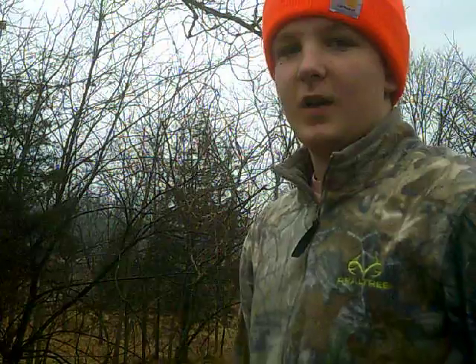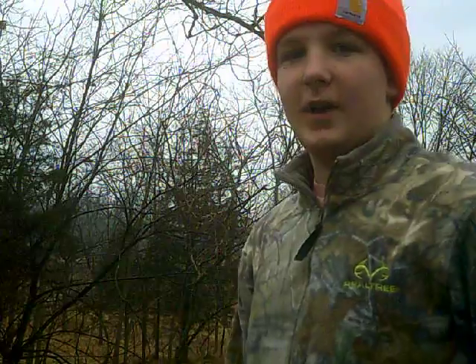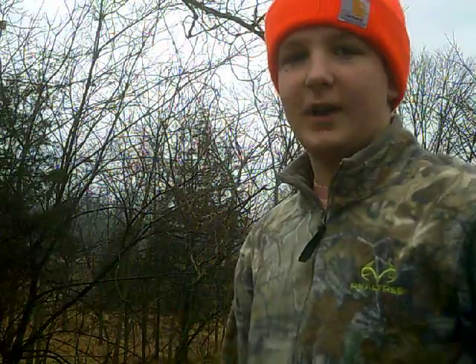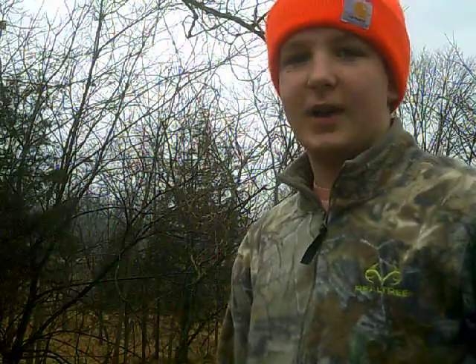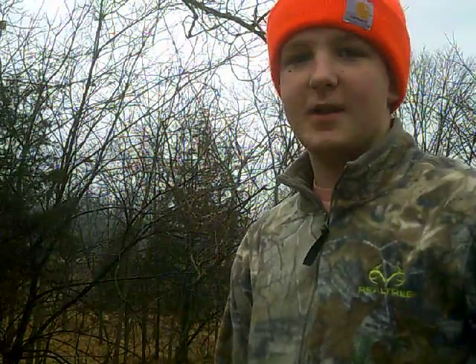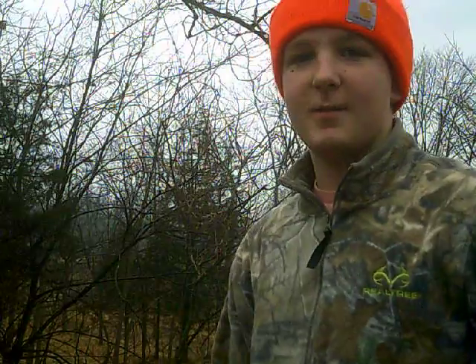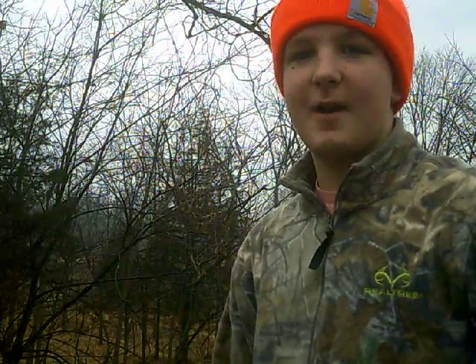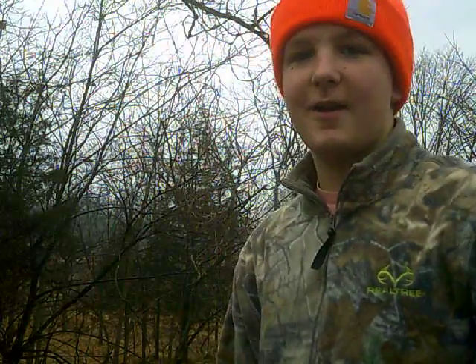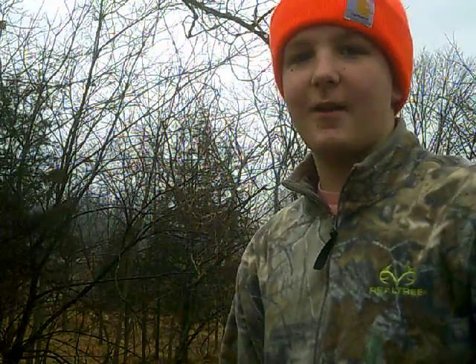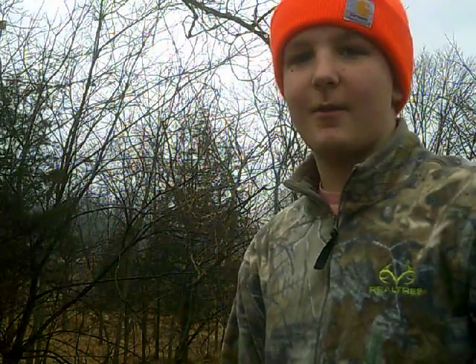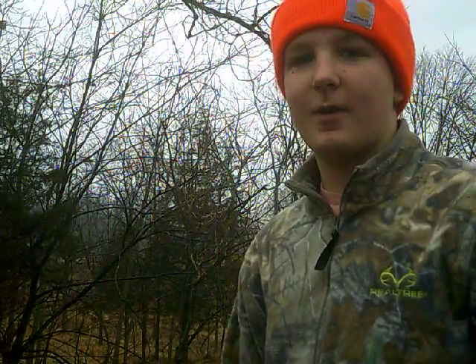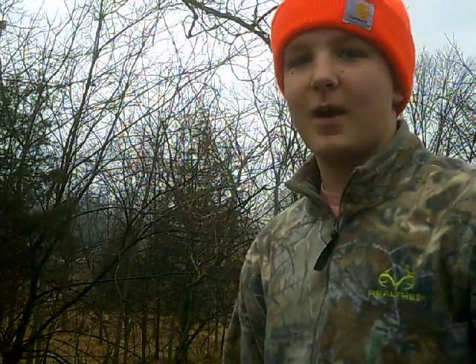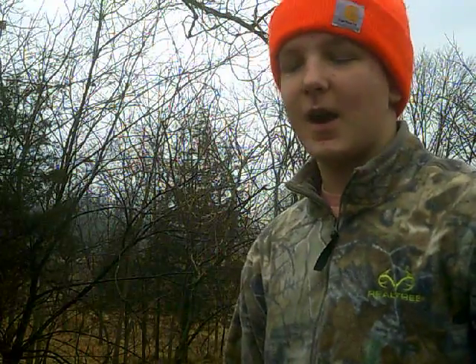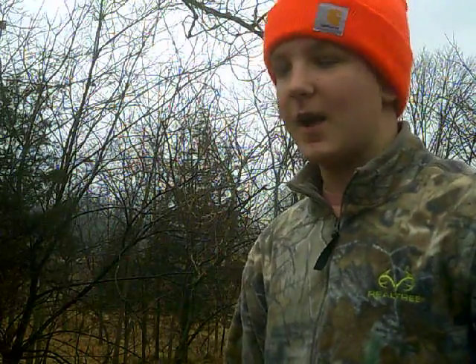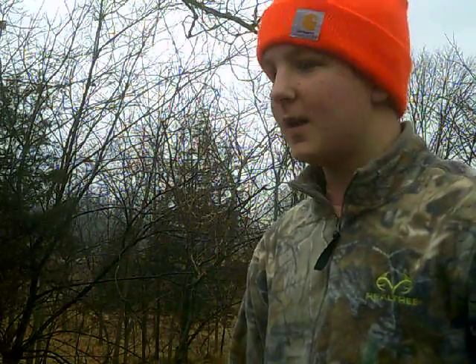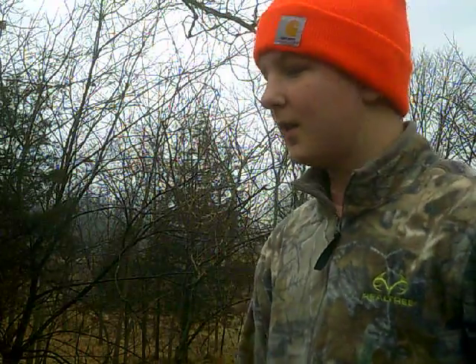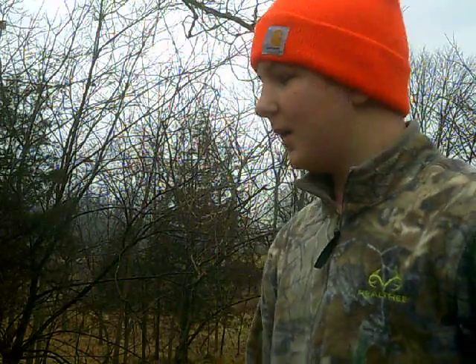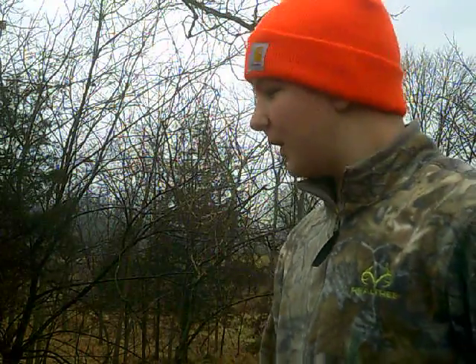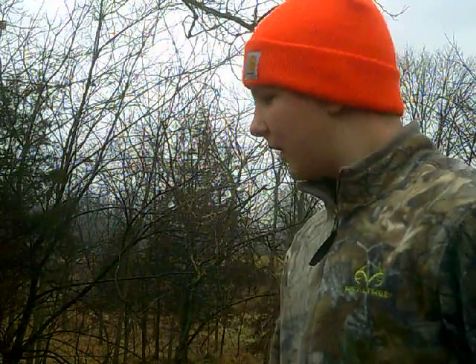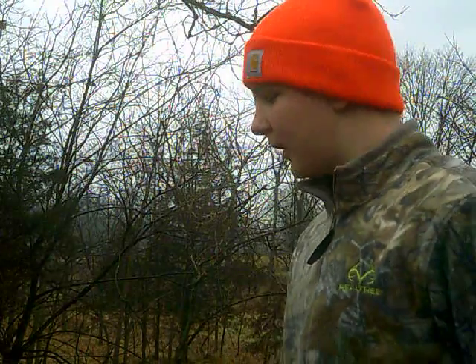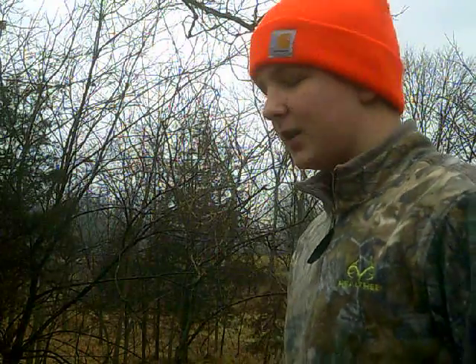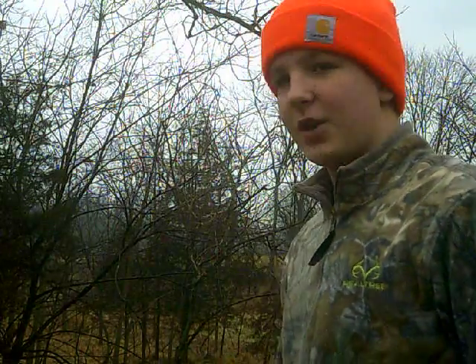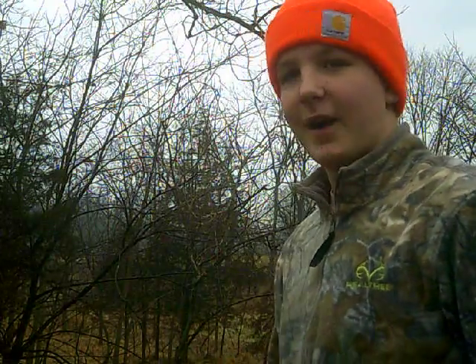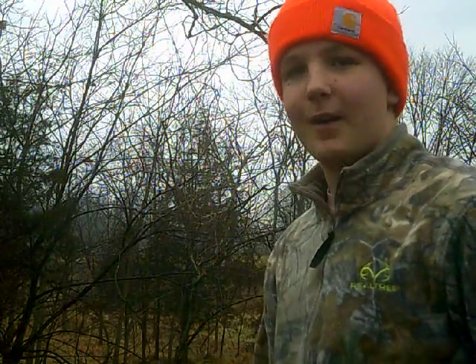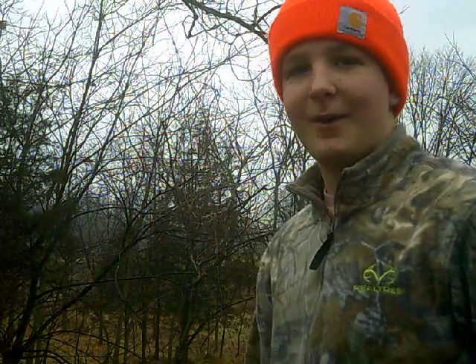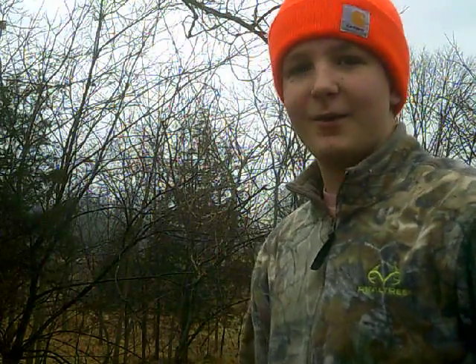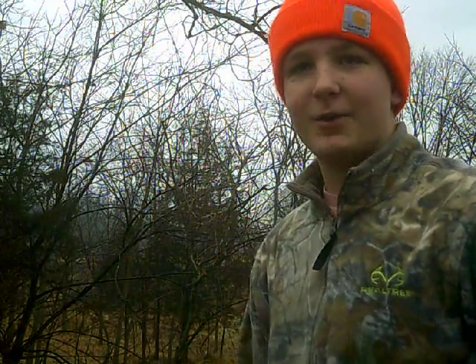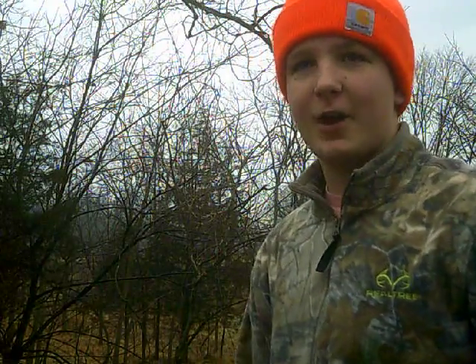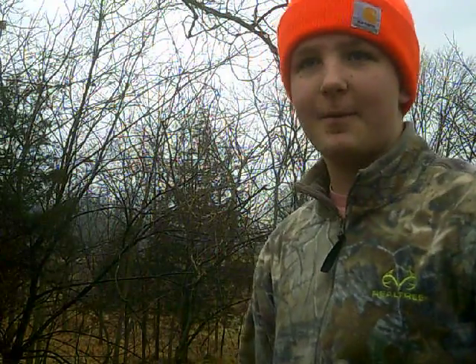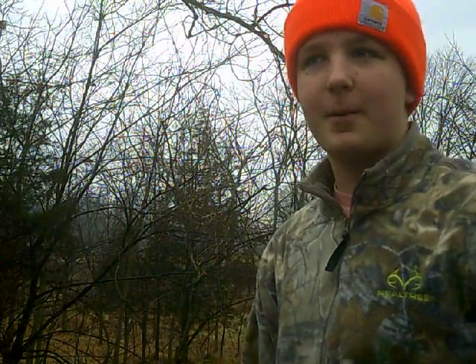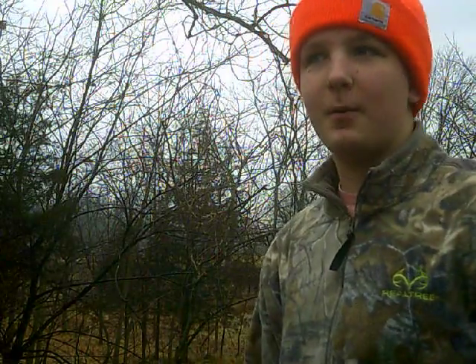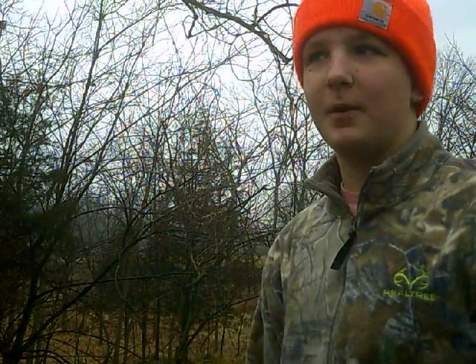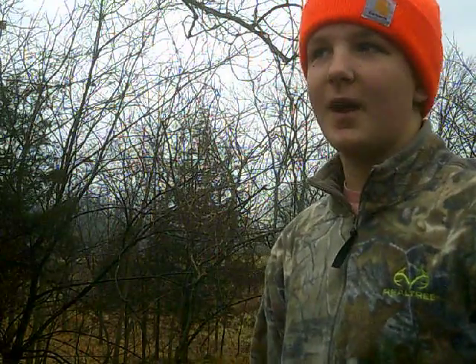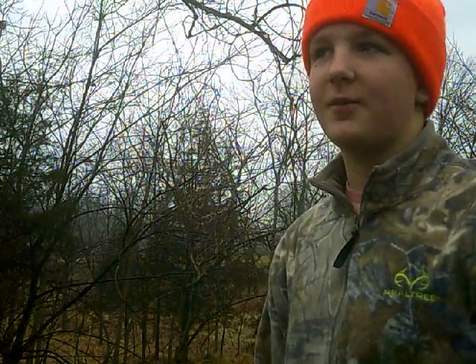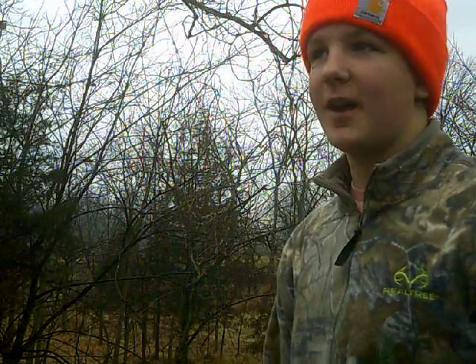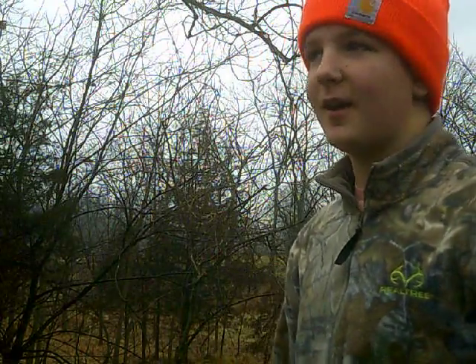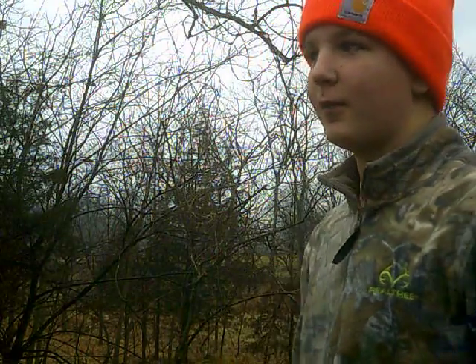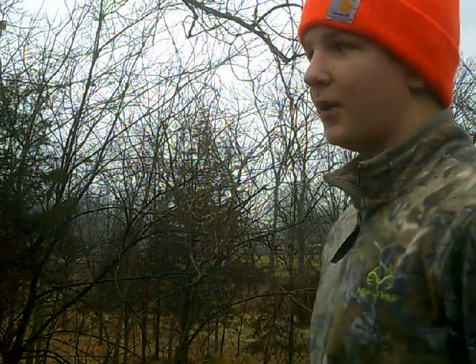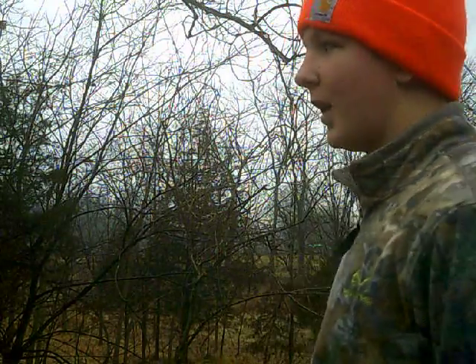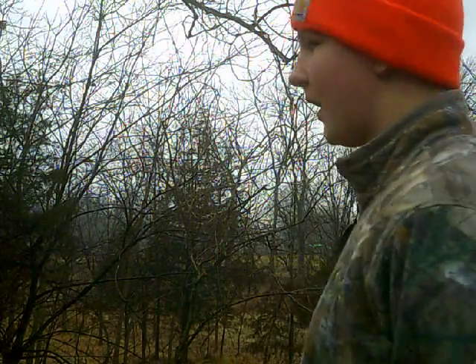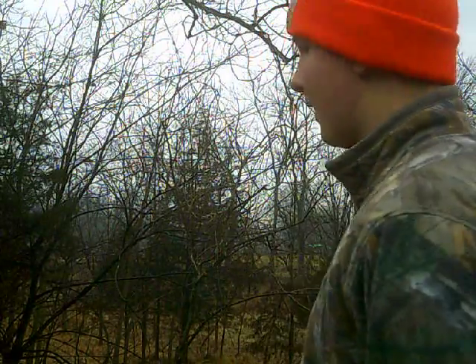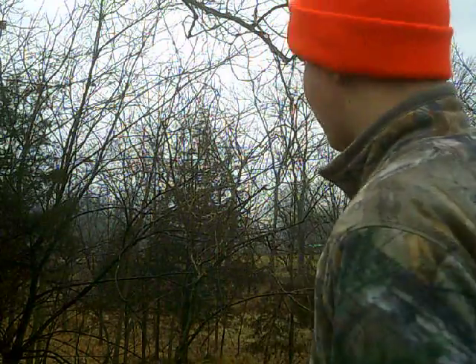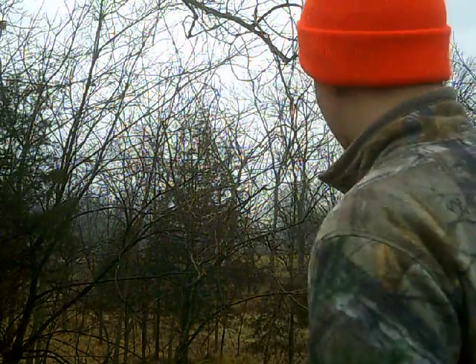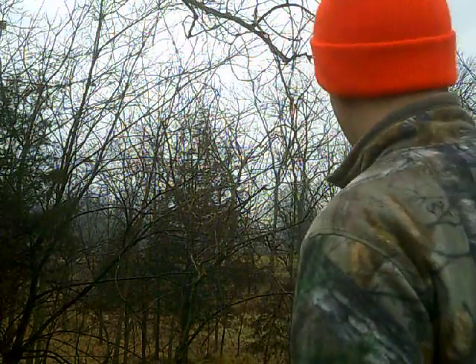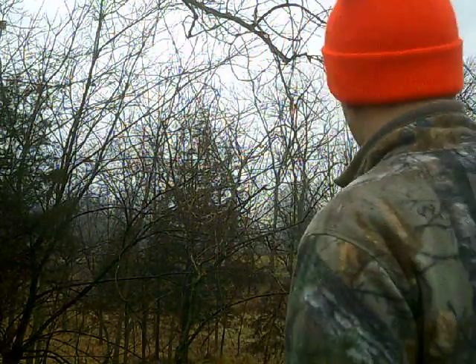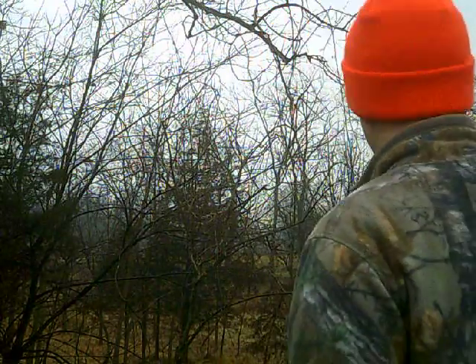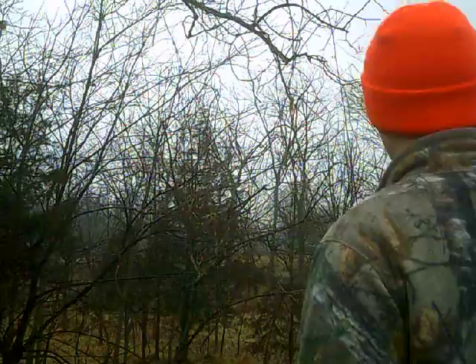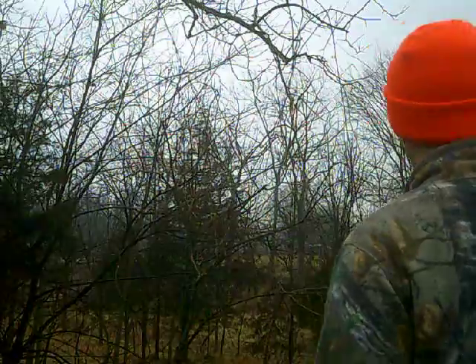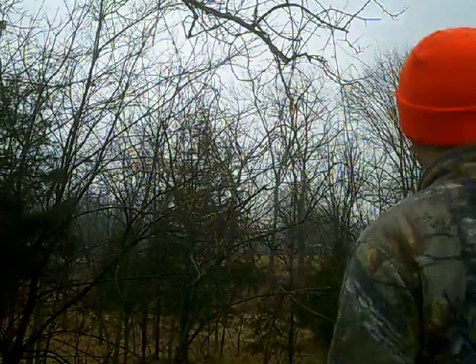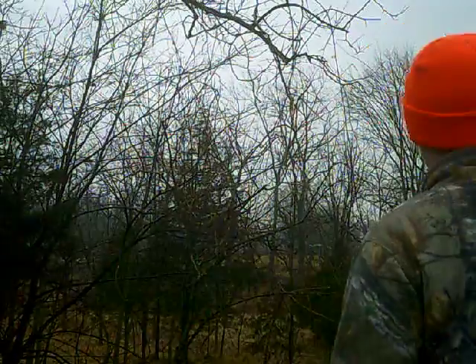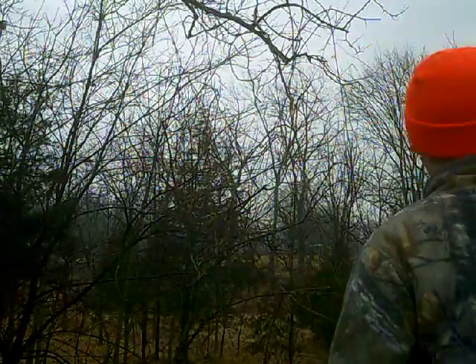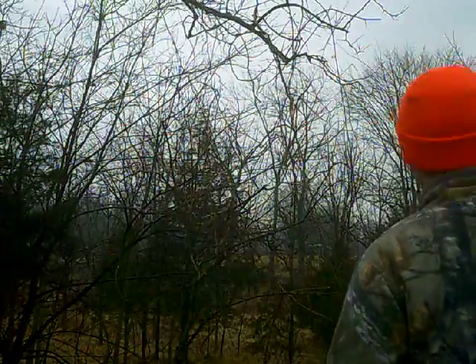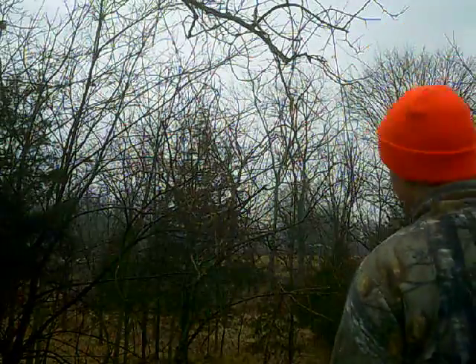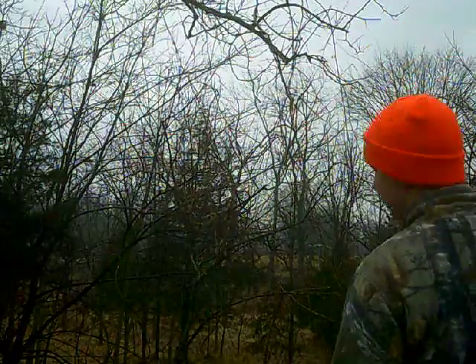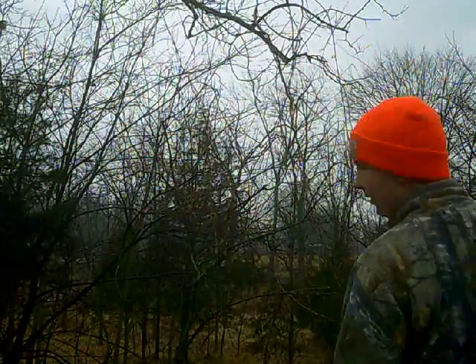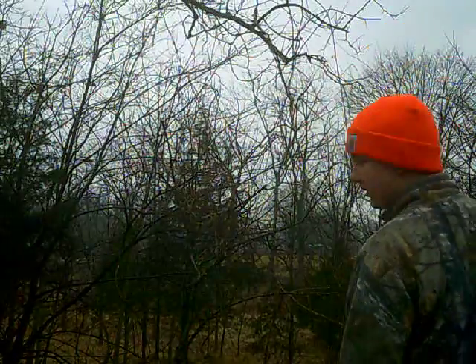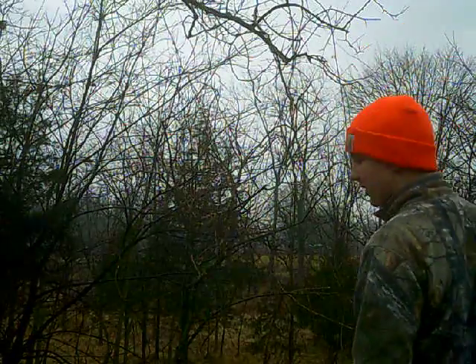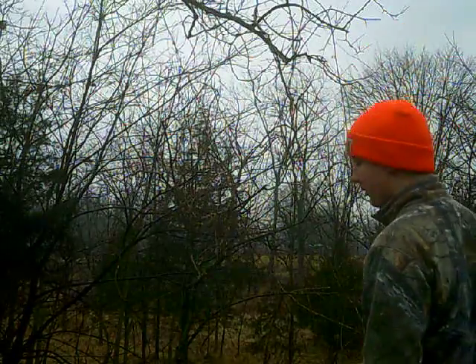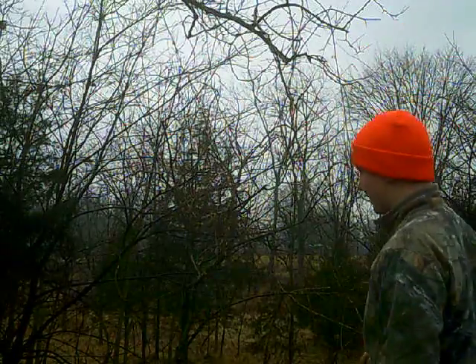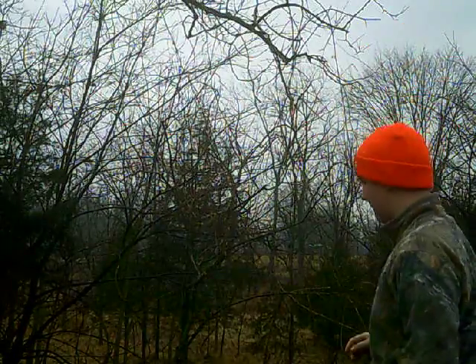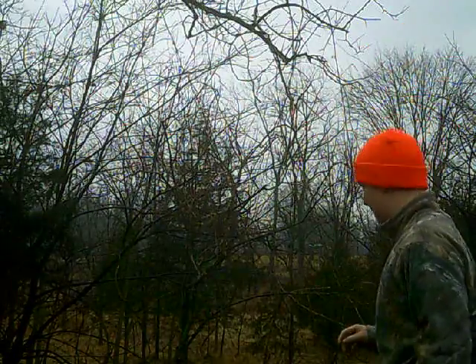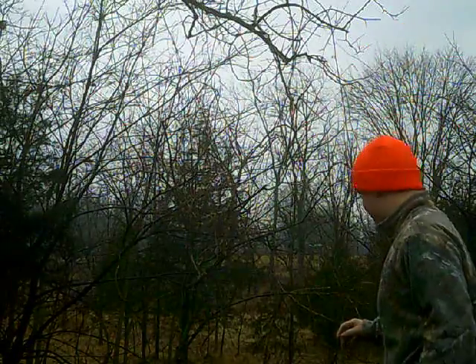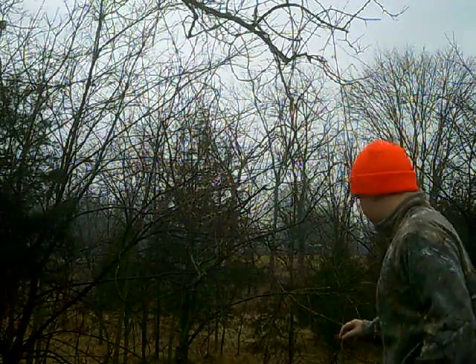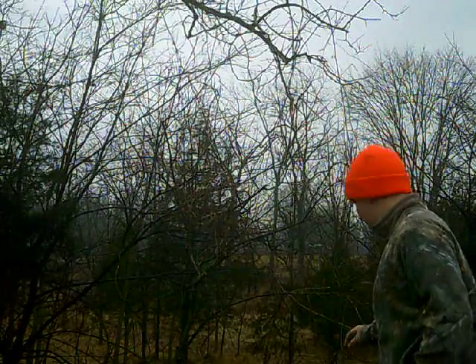Alright guys, we're out here. We're going to check our minnow trap. We left it out overnight. This is at the same bridge that we were at yesterday.